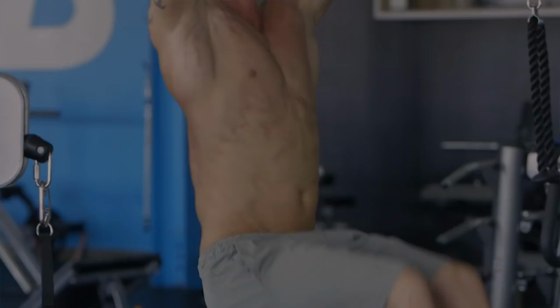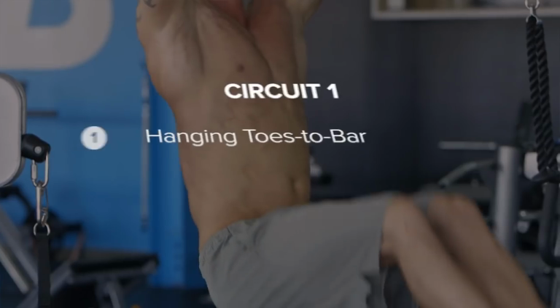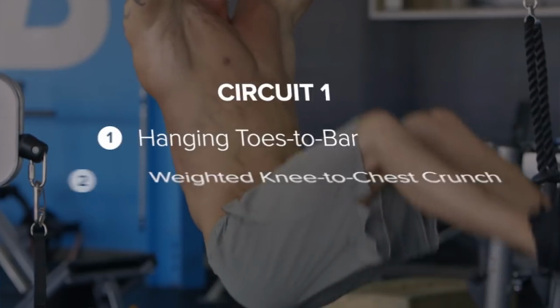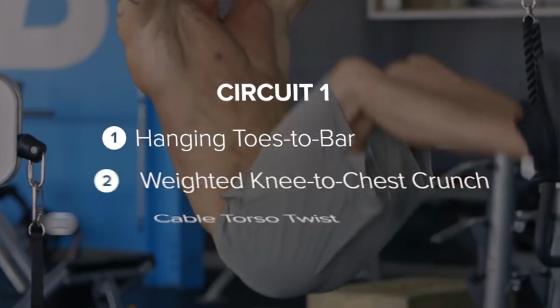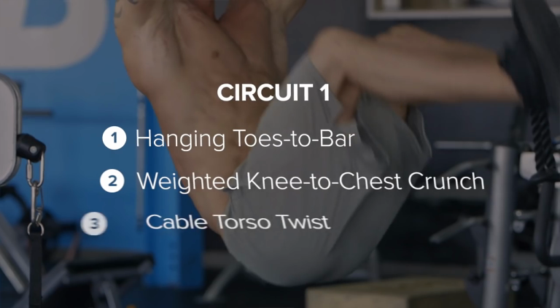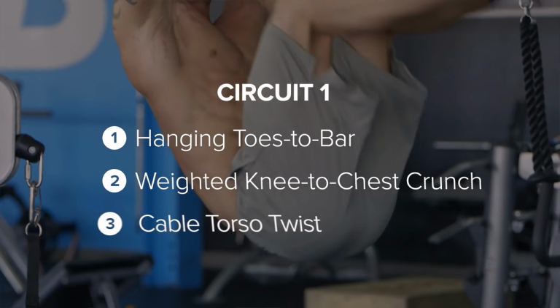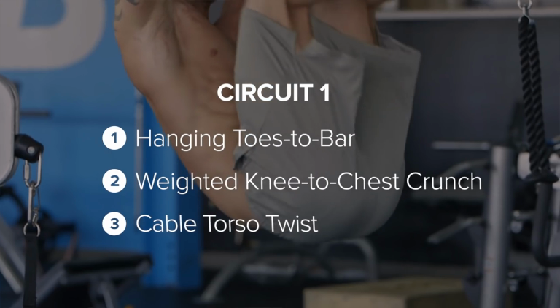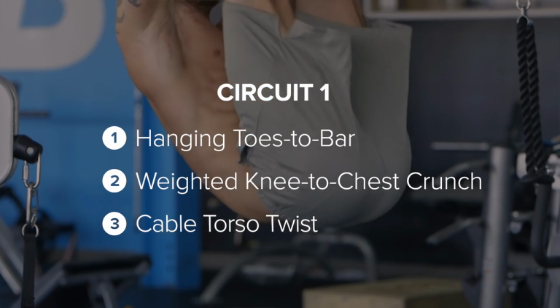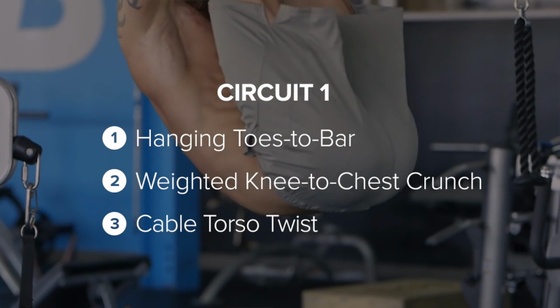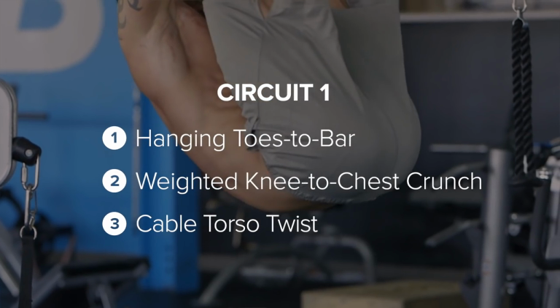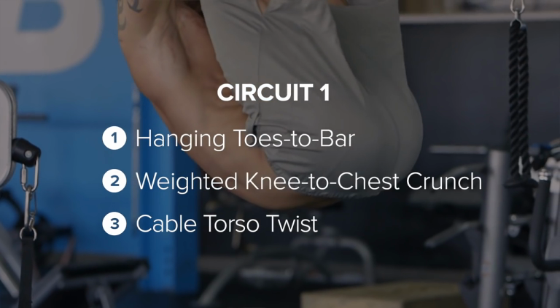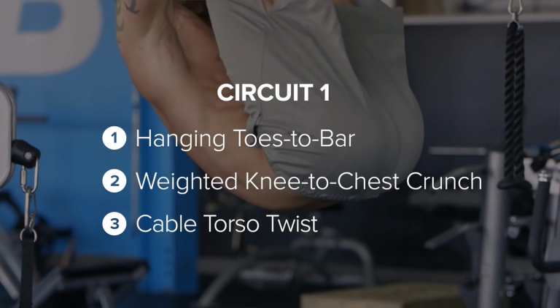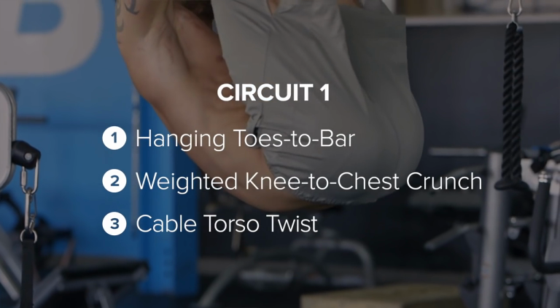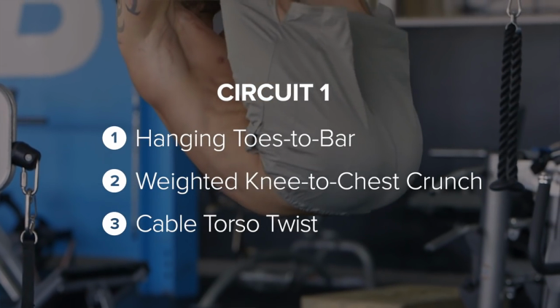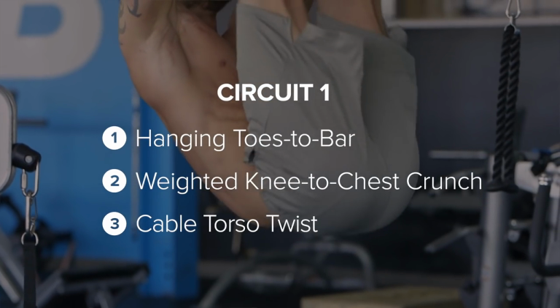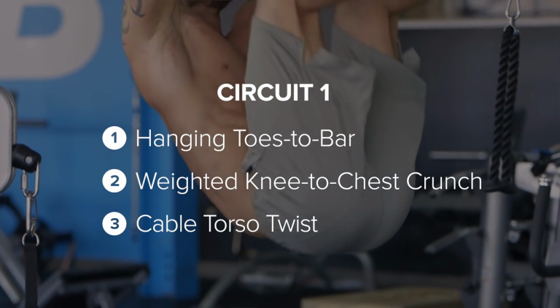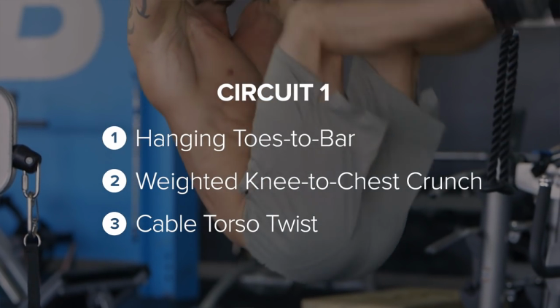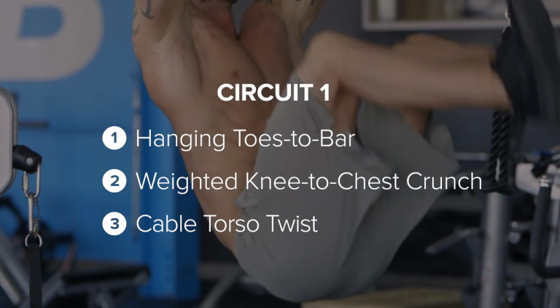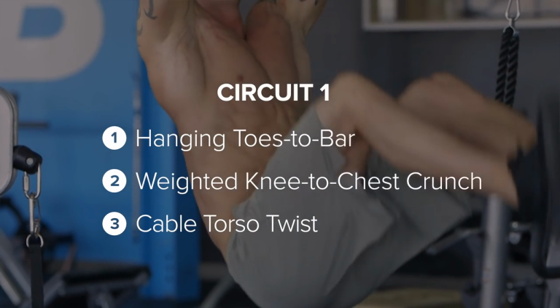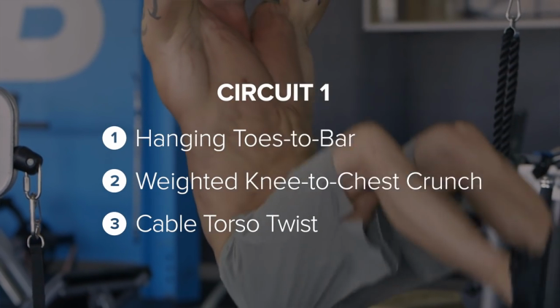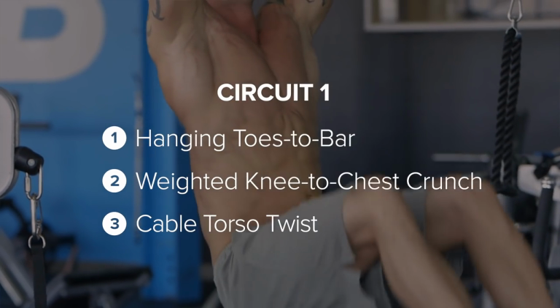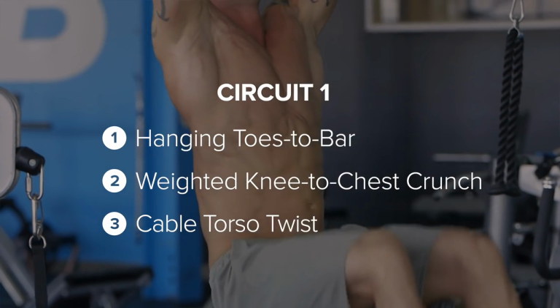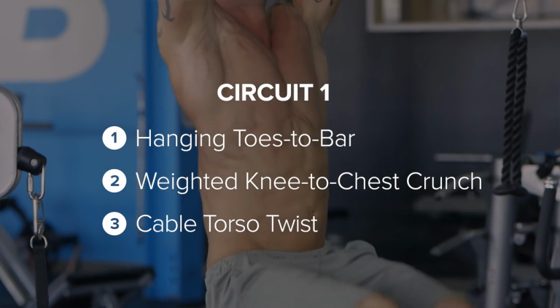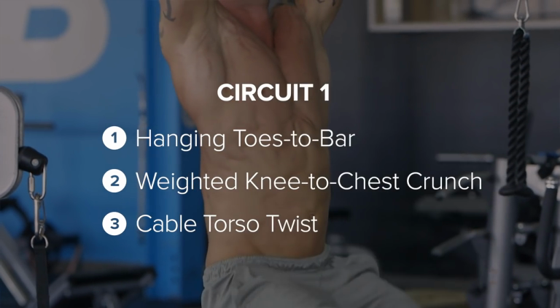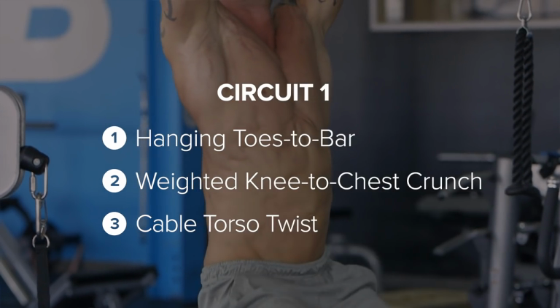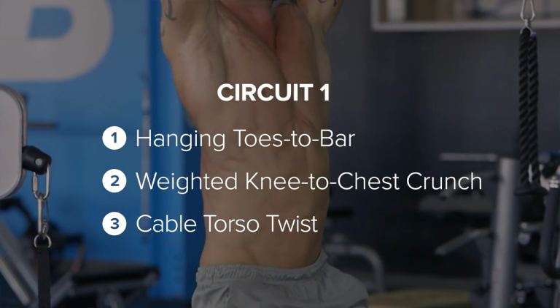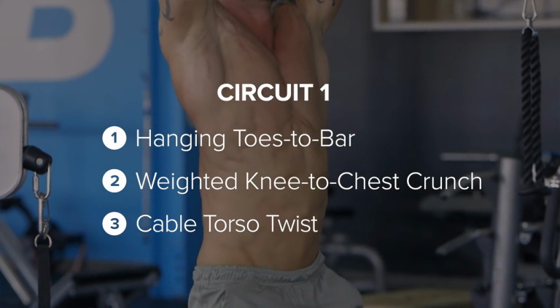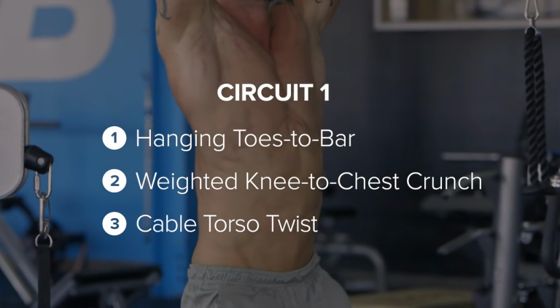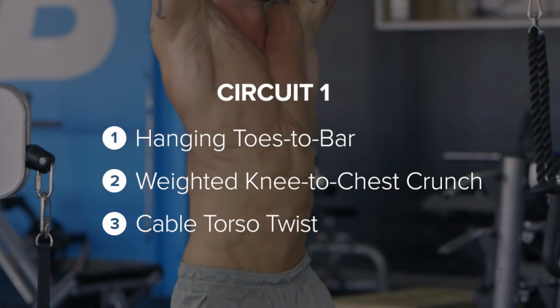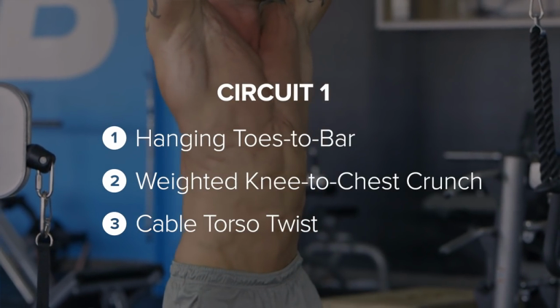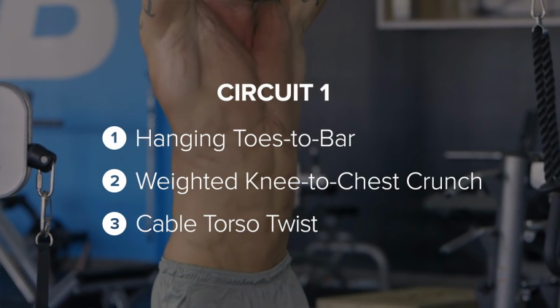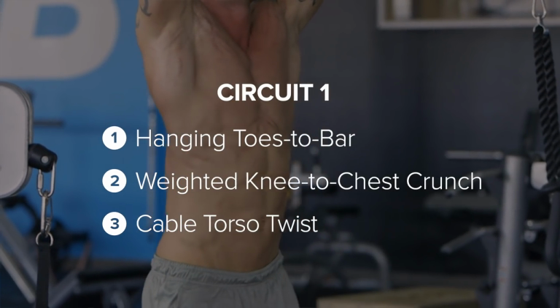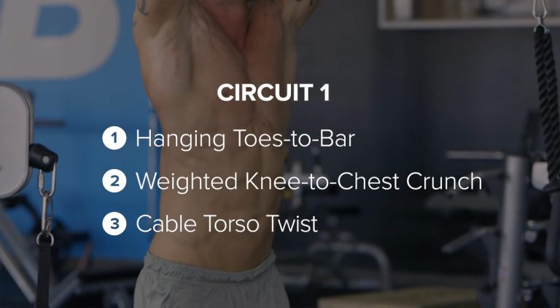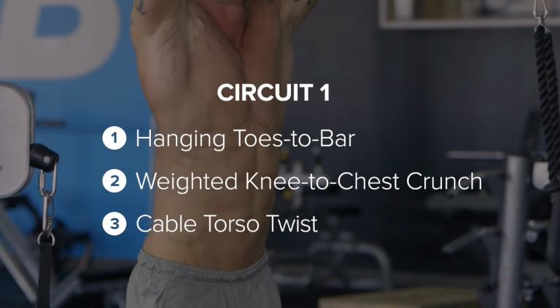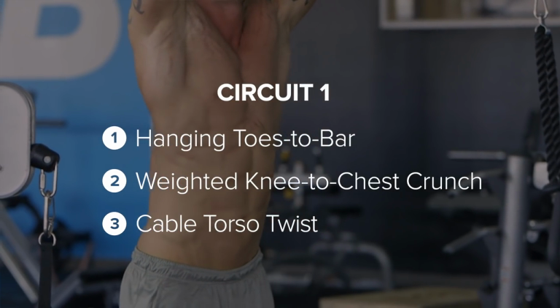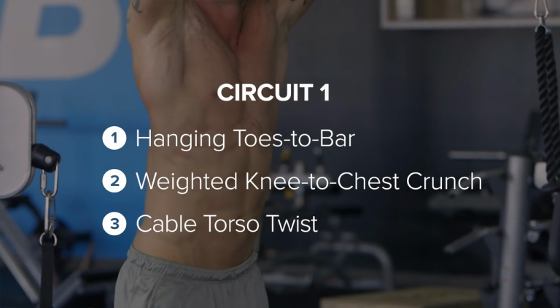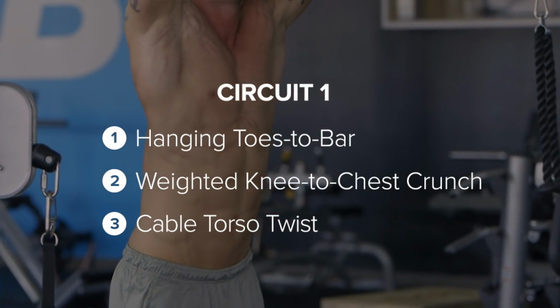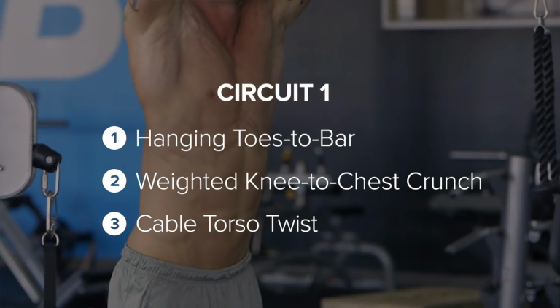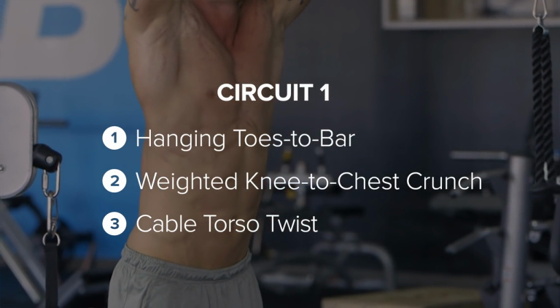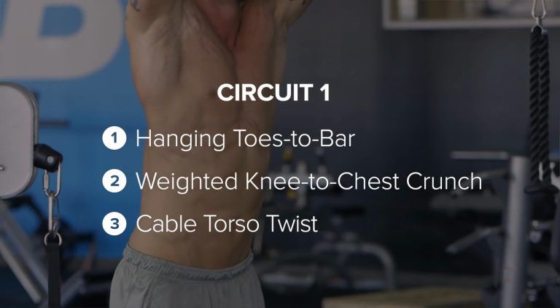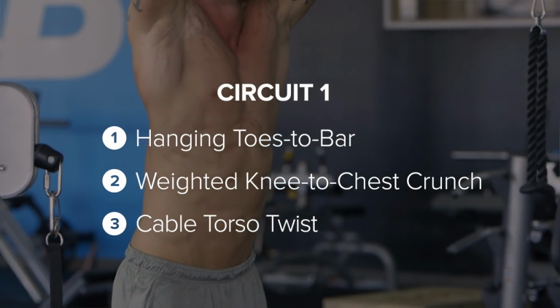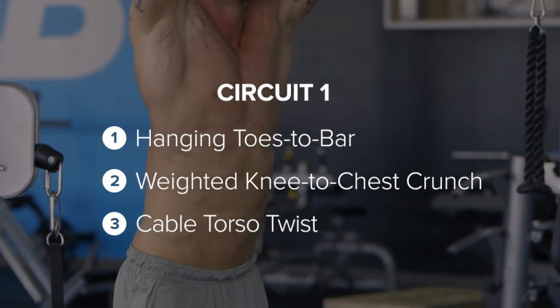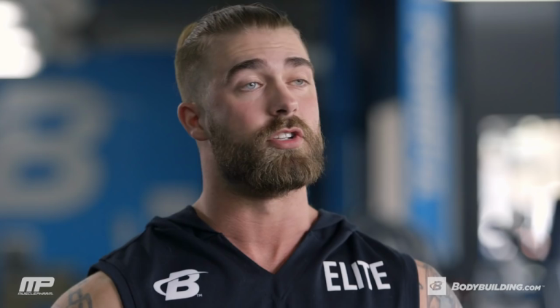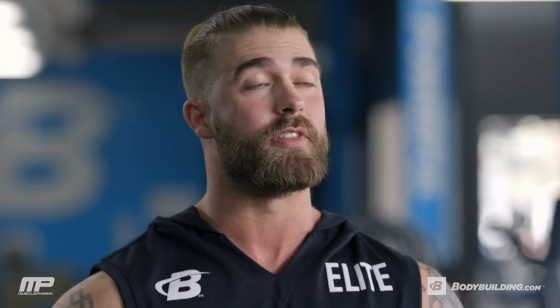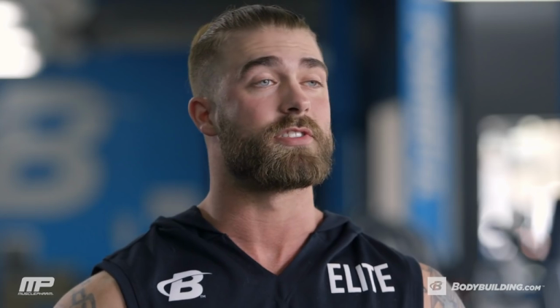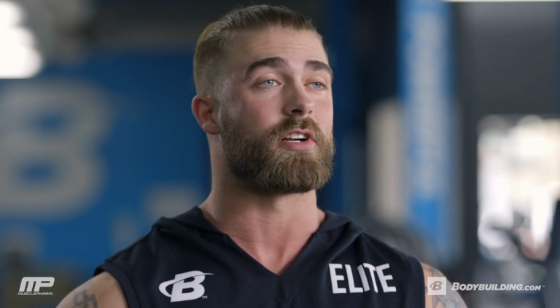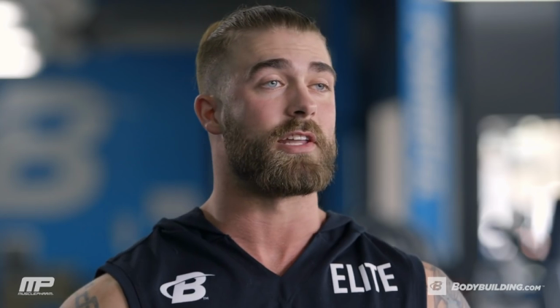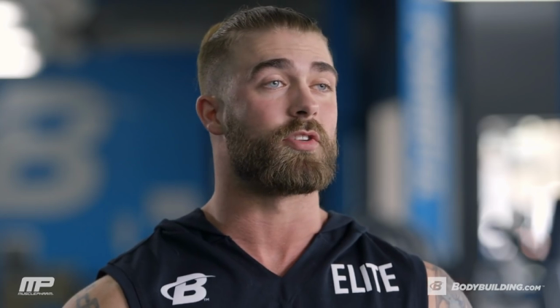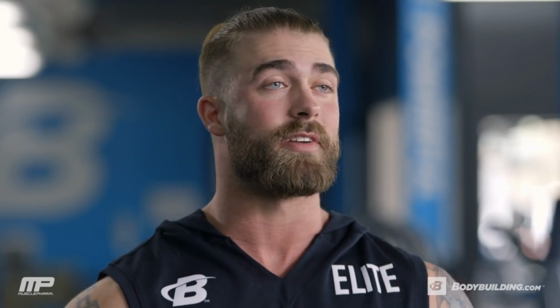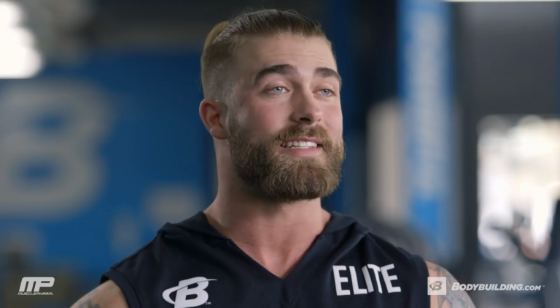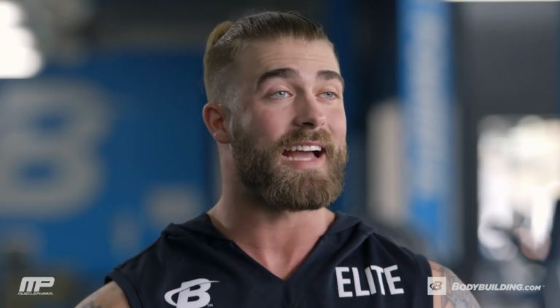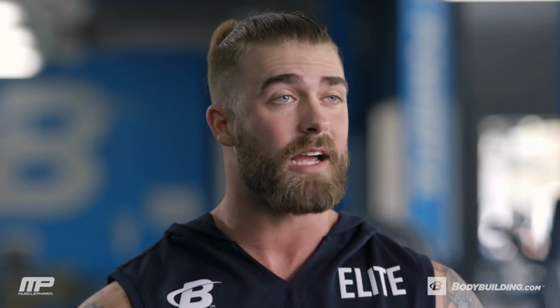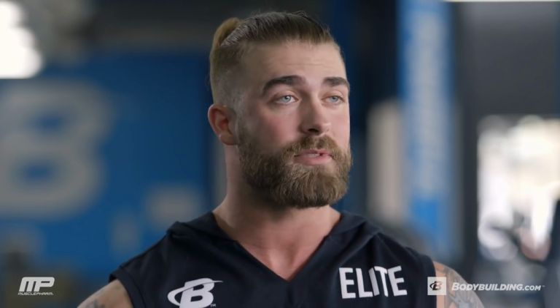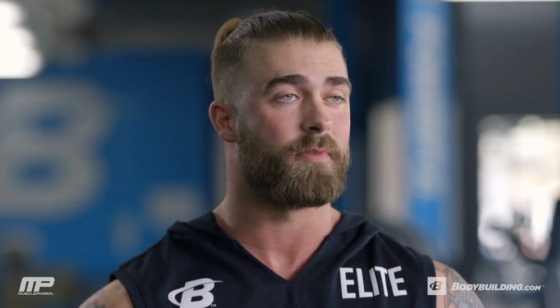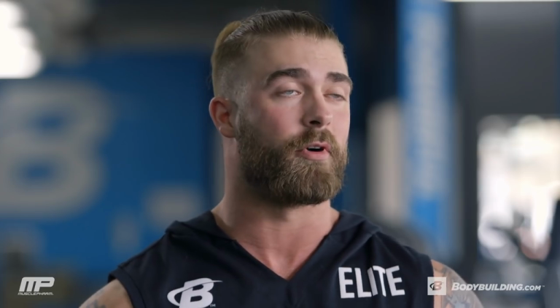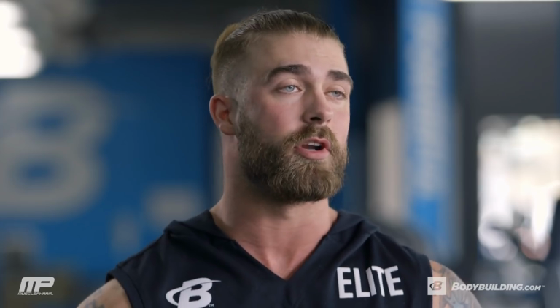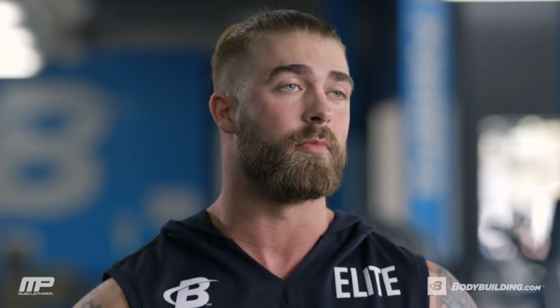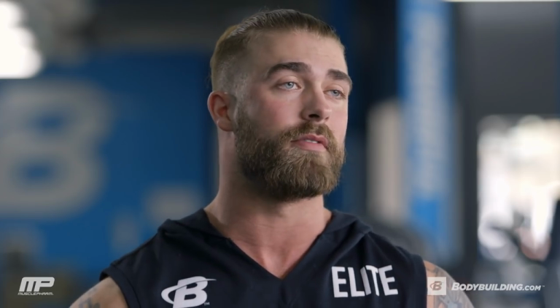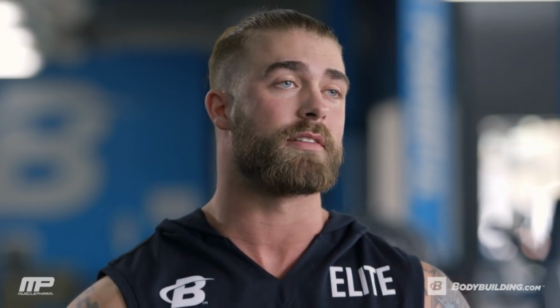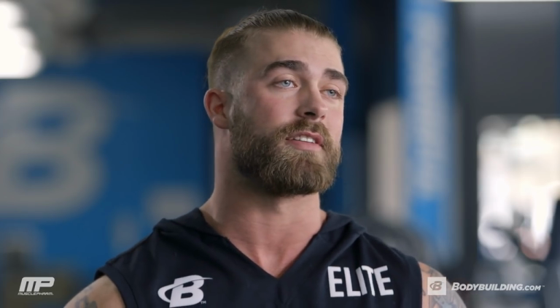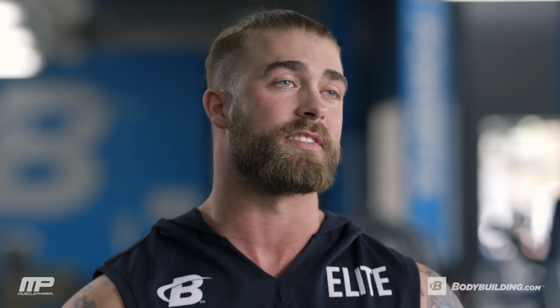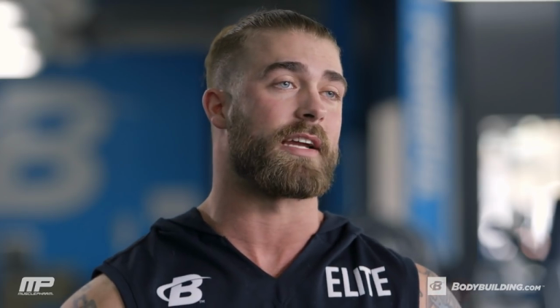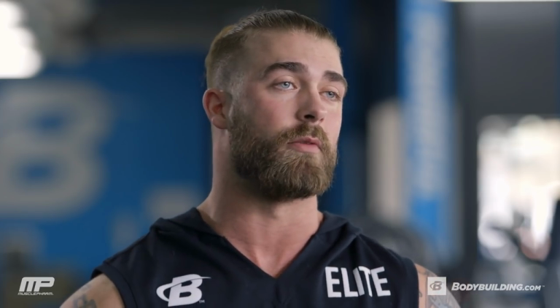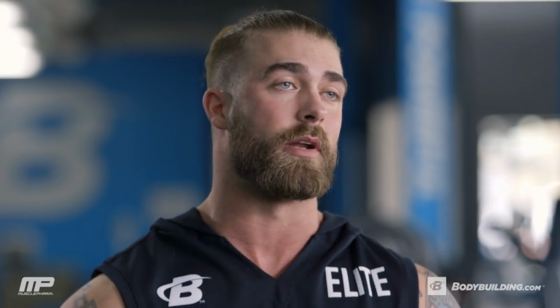So first circuit, we've got three exercises, ten reps of everything, and then we're going to rest one minute. Do this circuit three times before you move on to the second one.